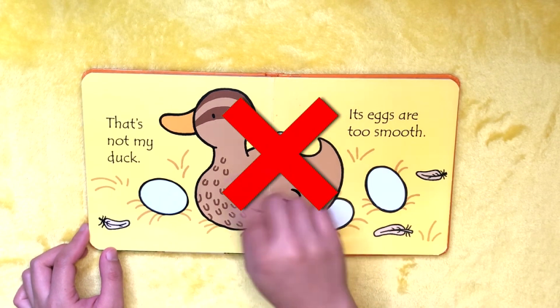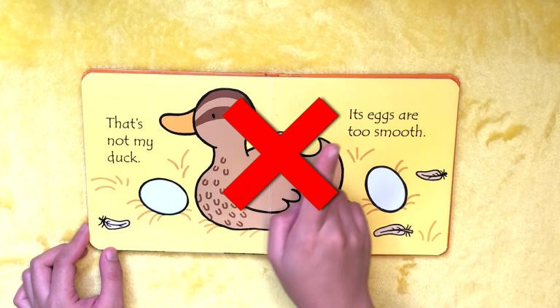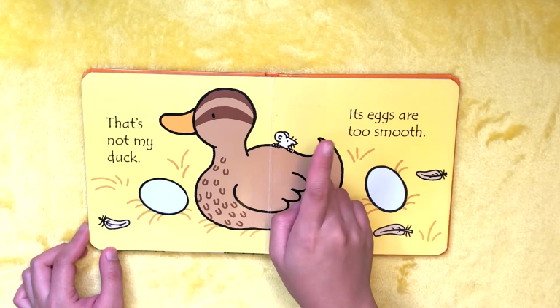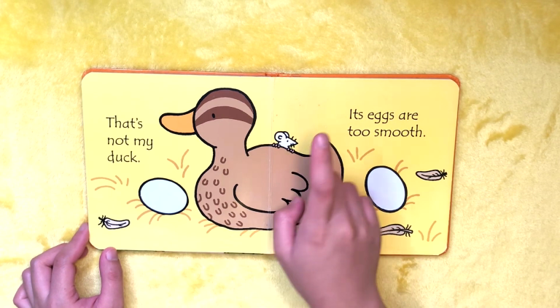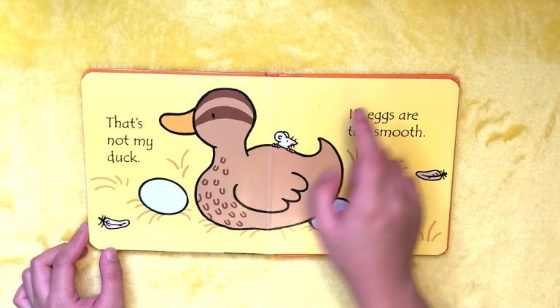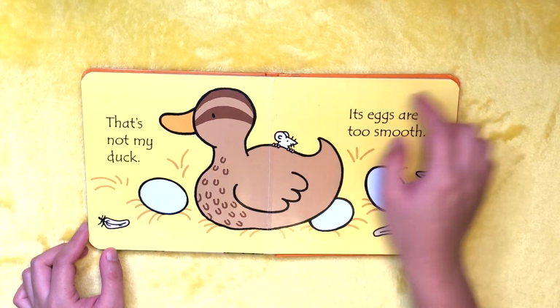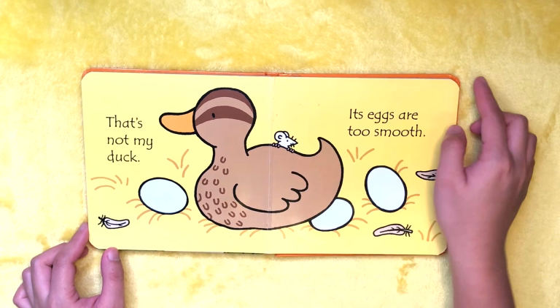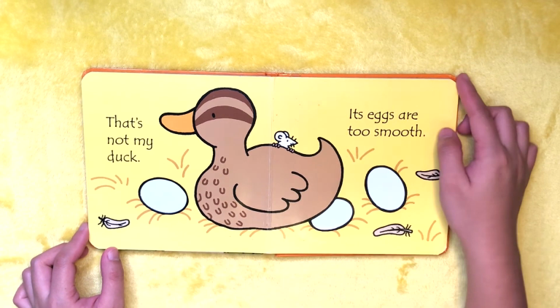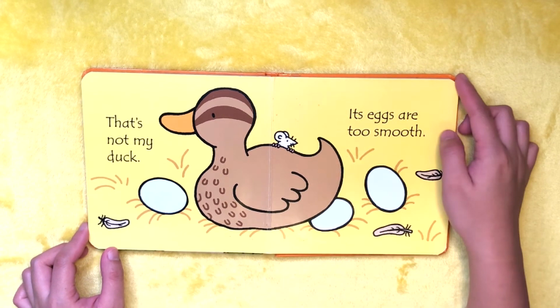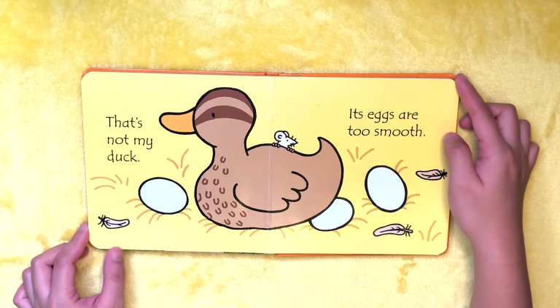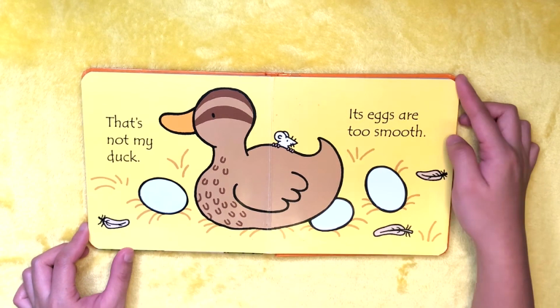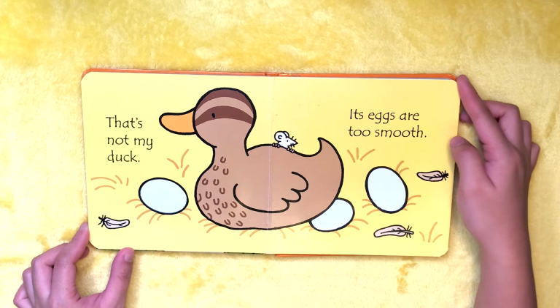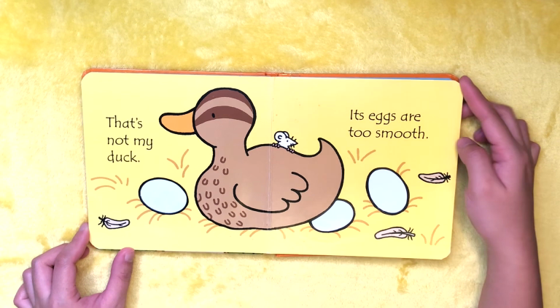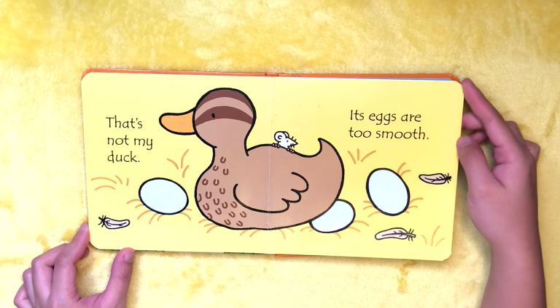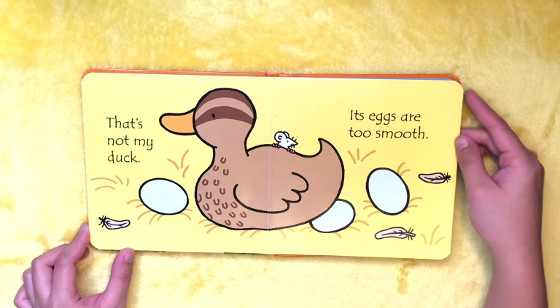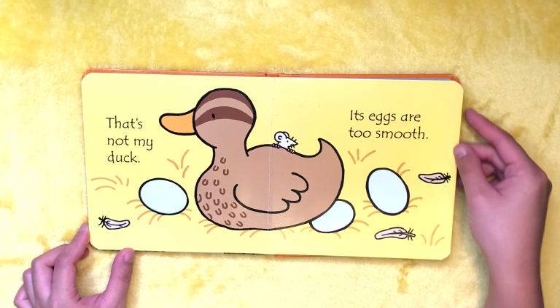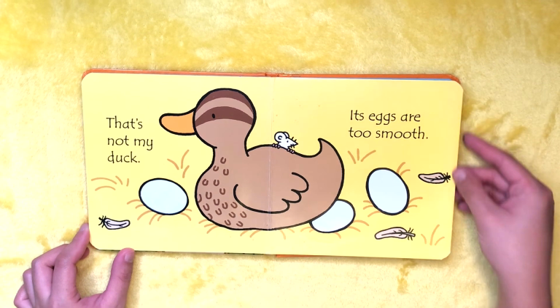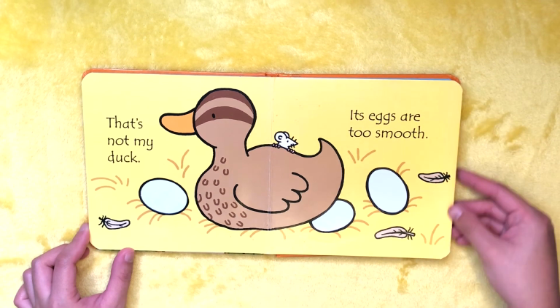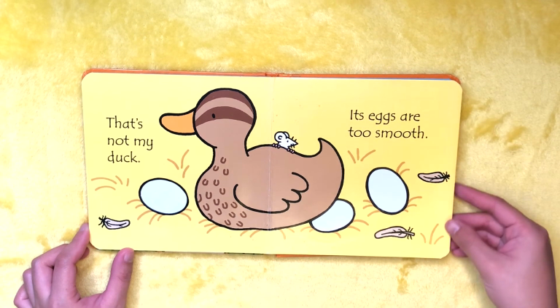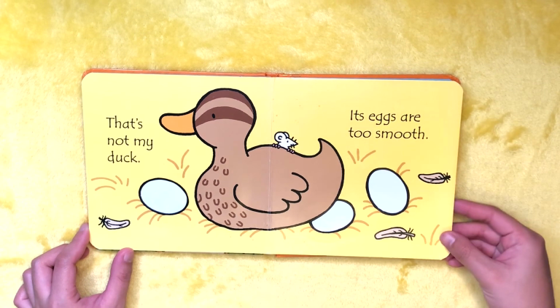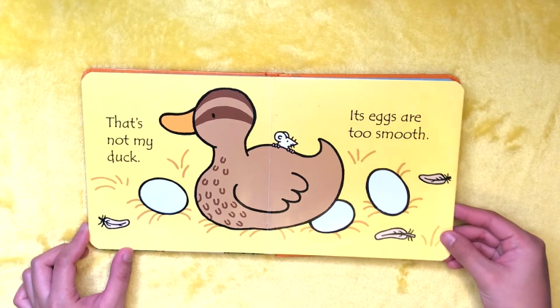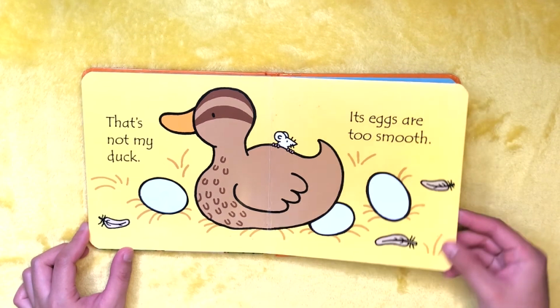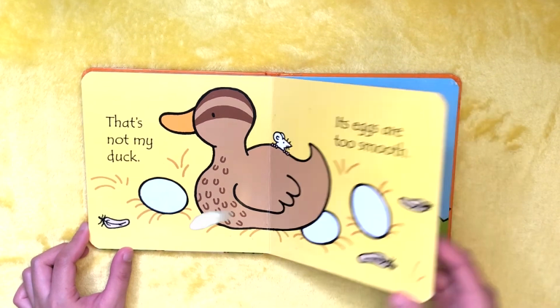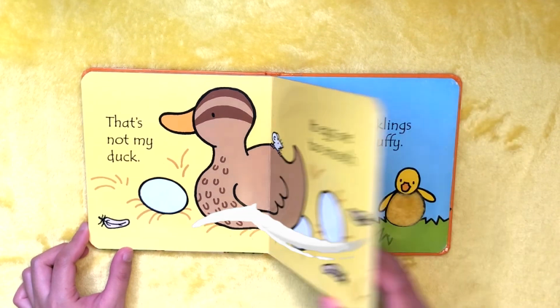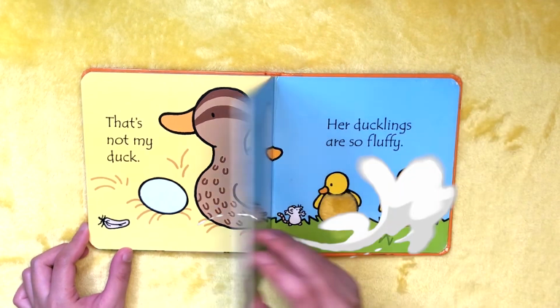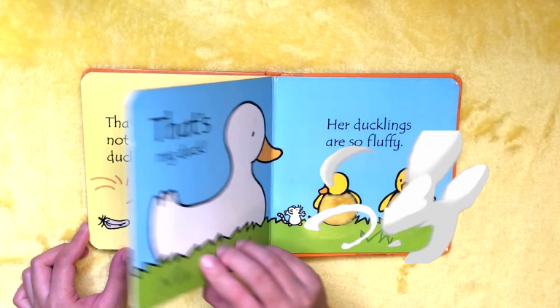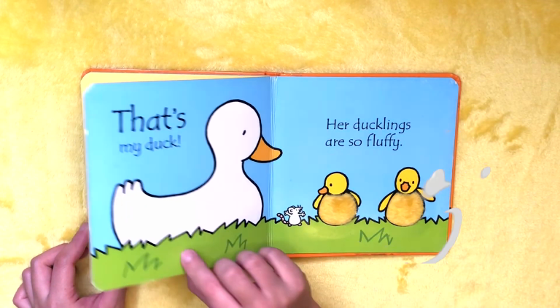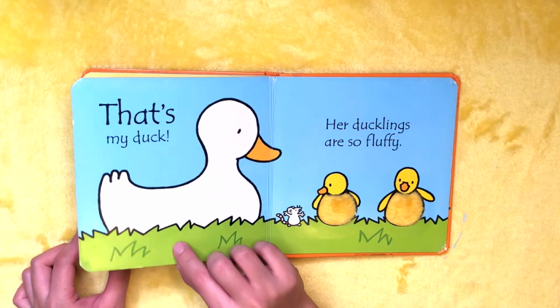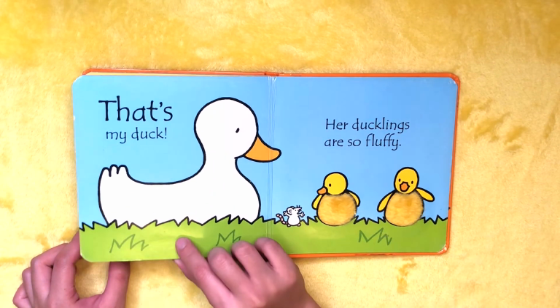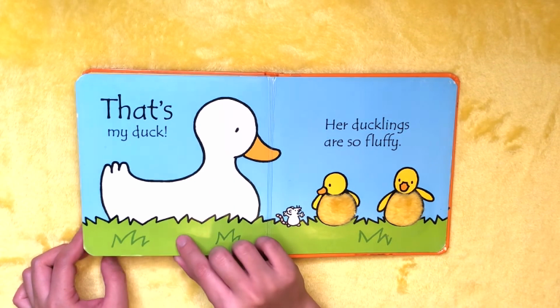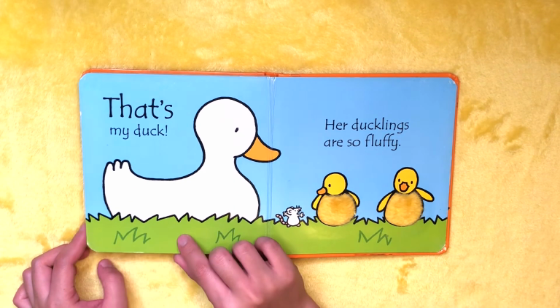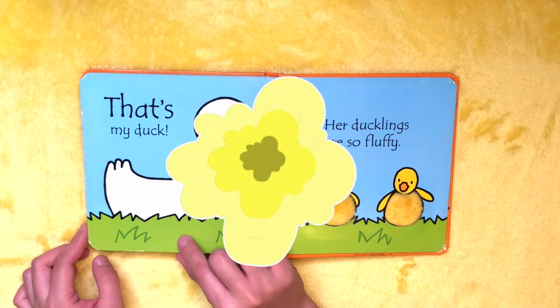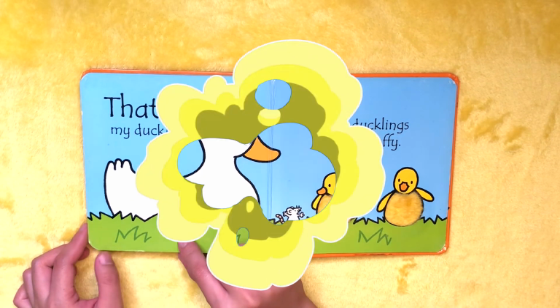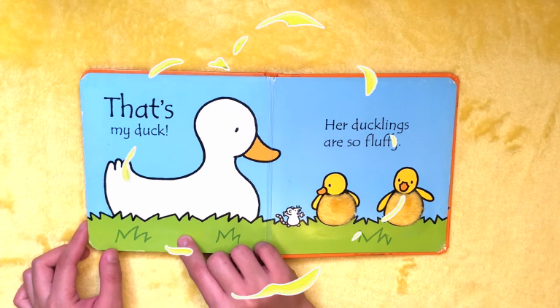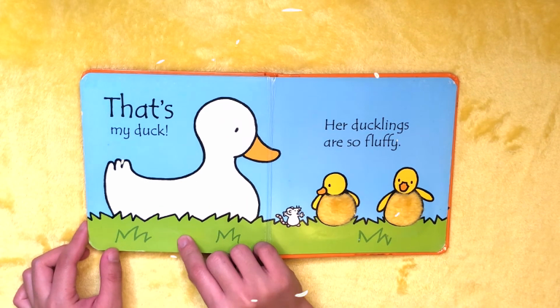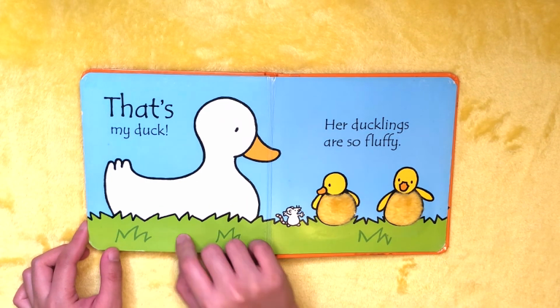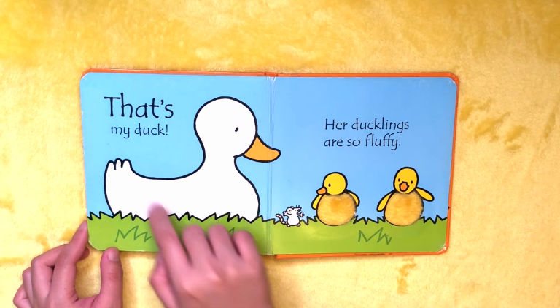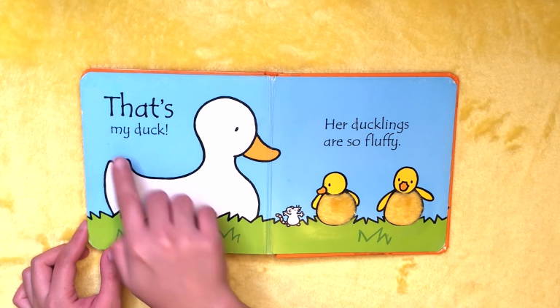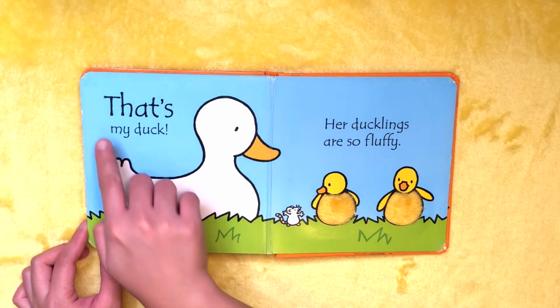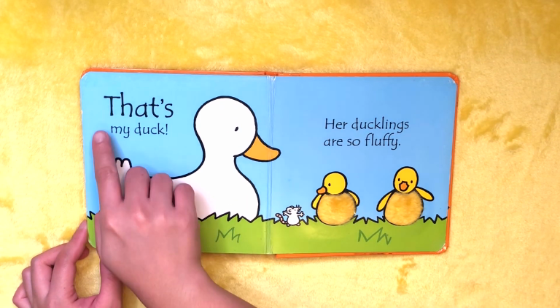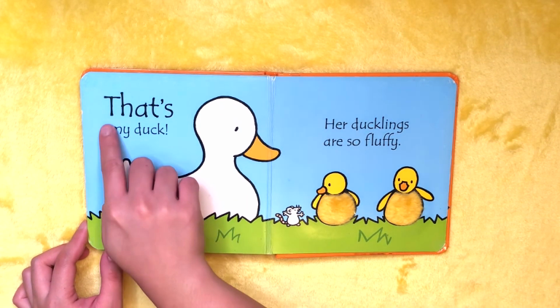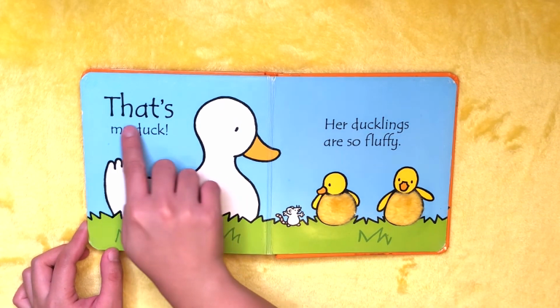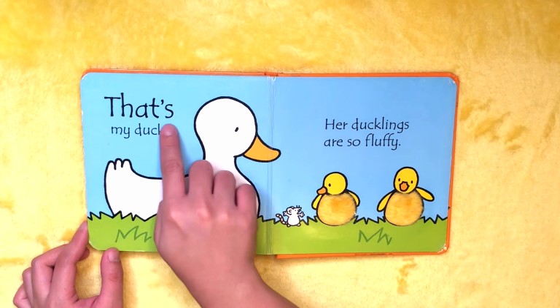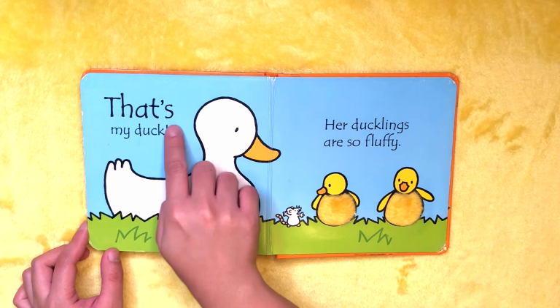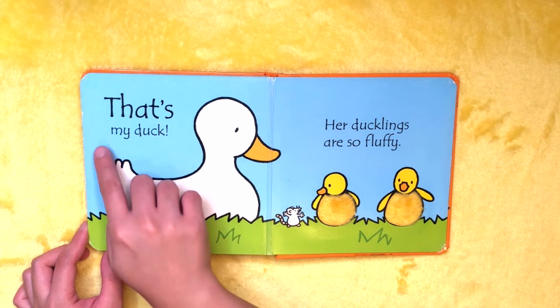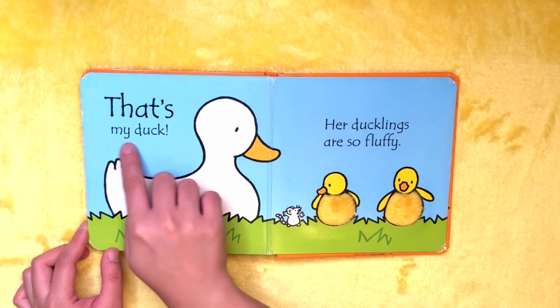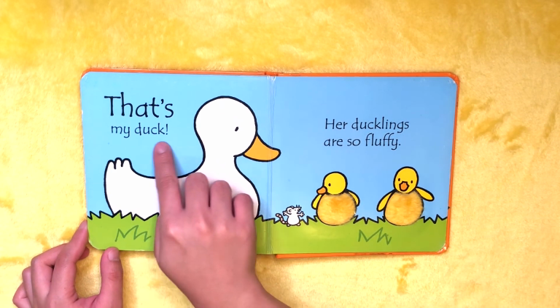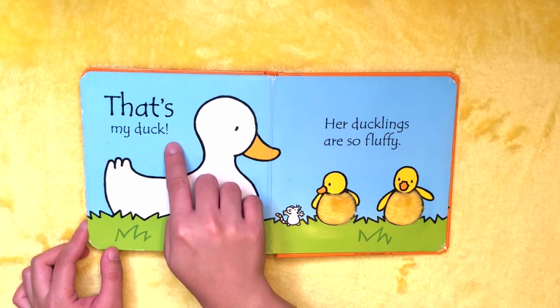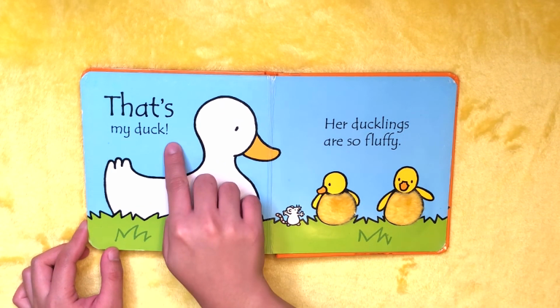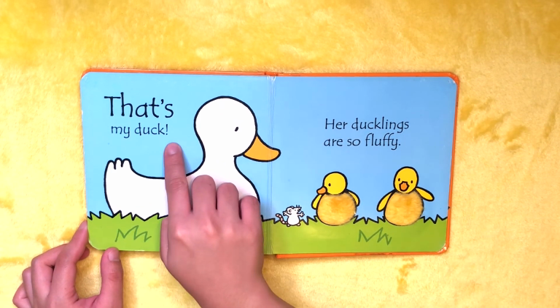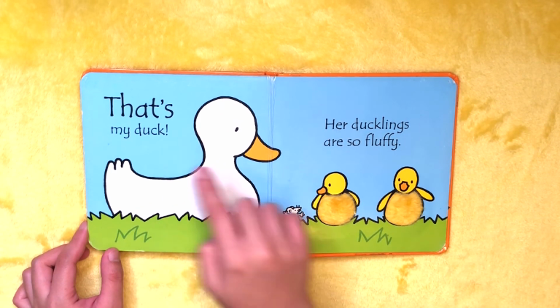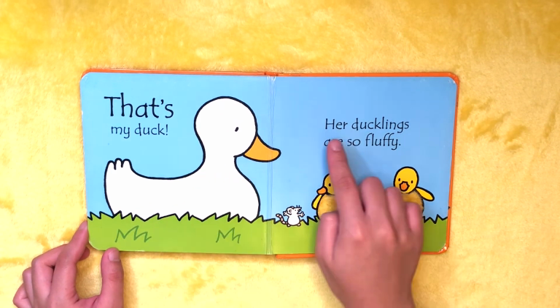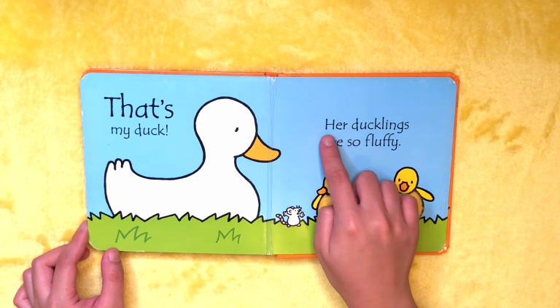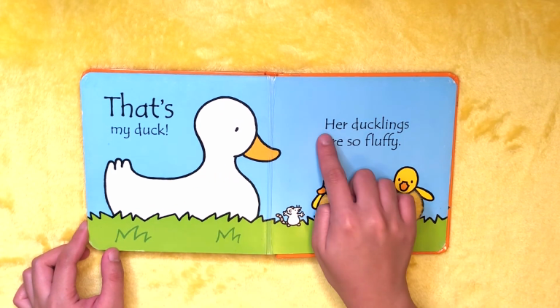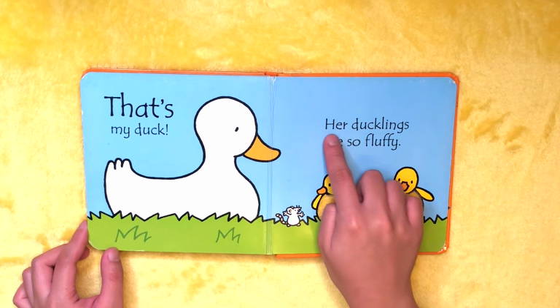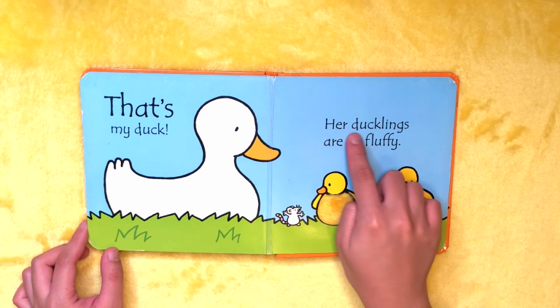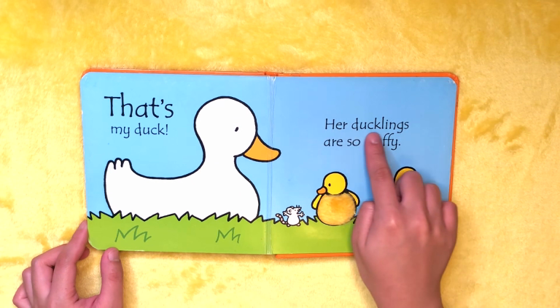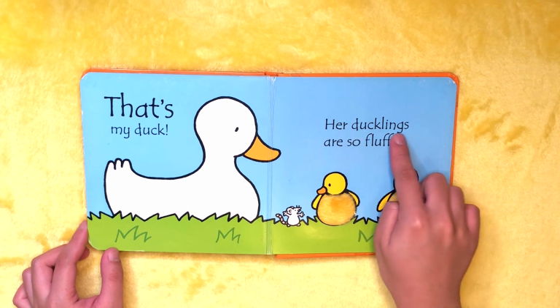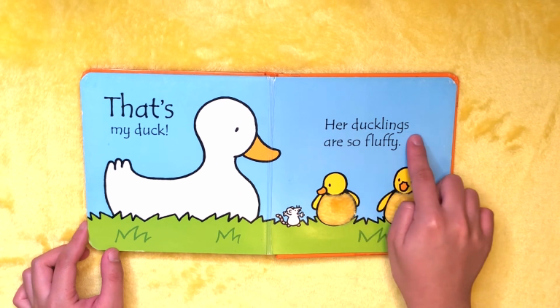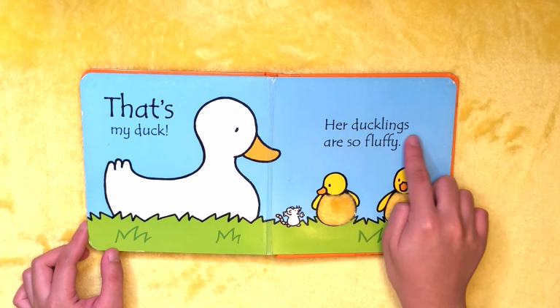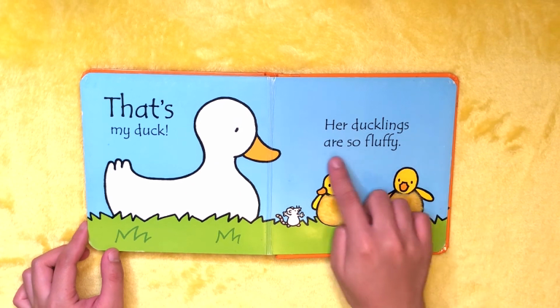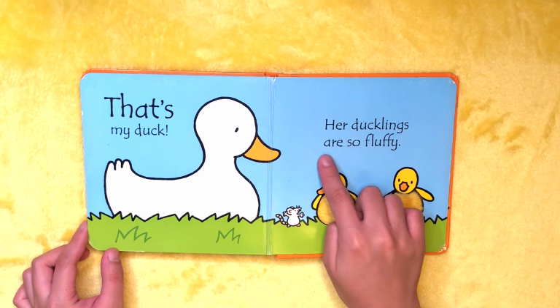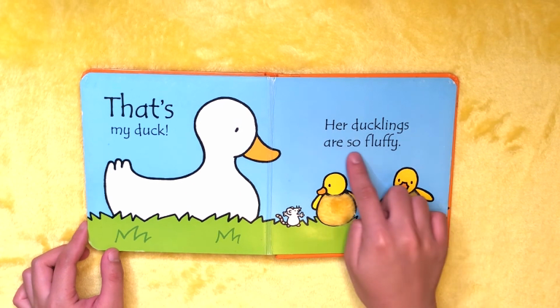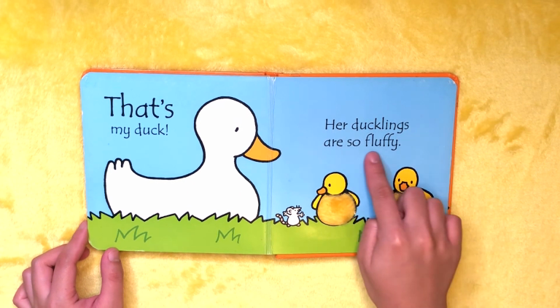That's amazing! That's my duck. Her ducklings are so fluffy.